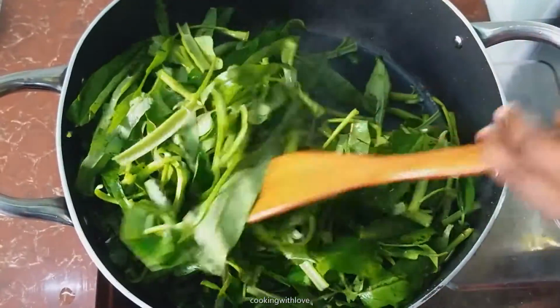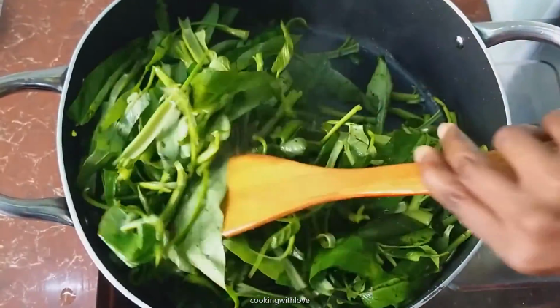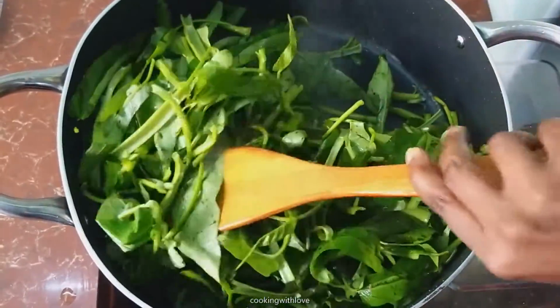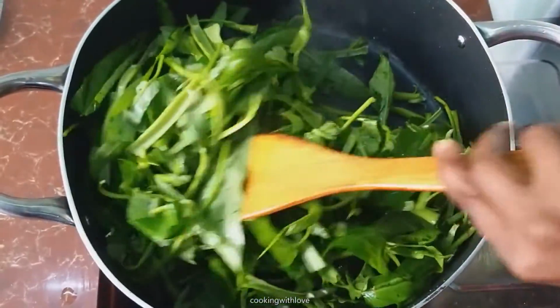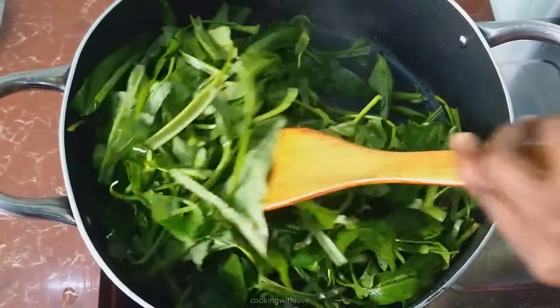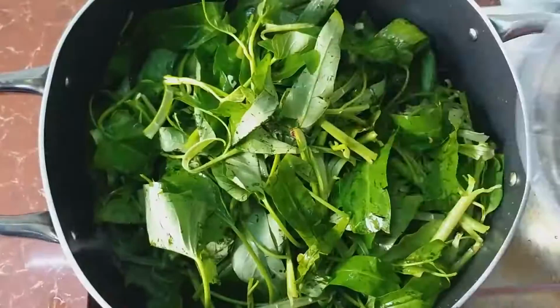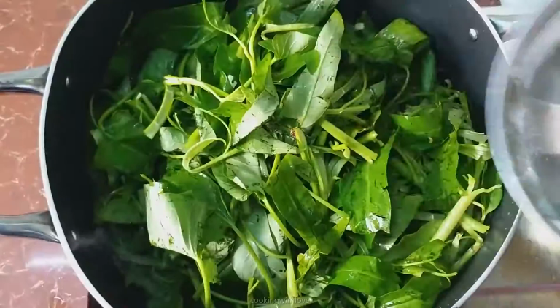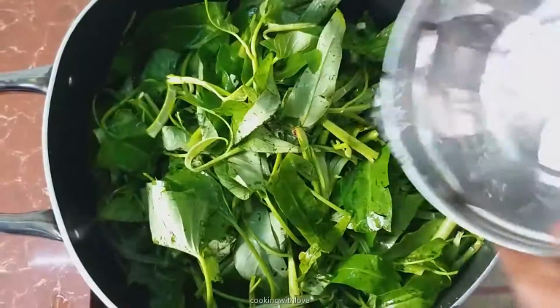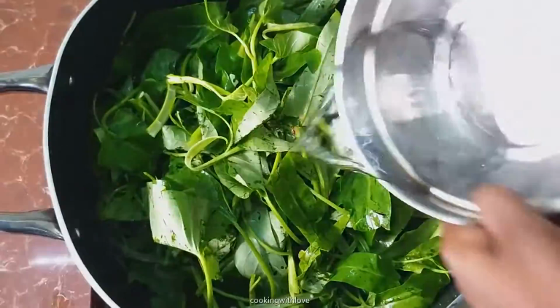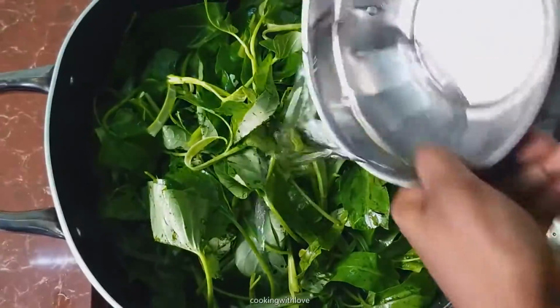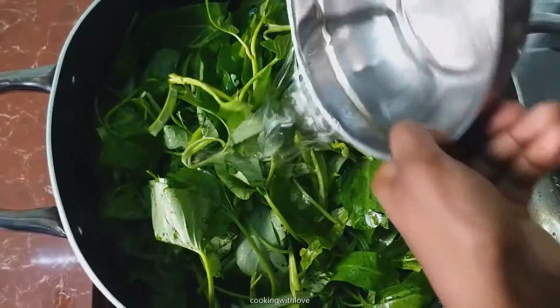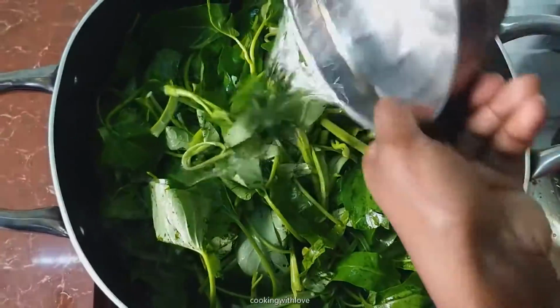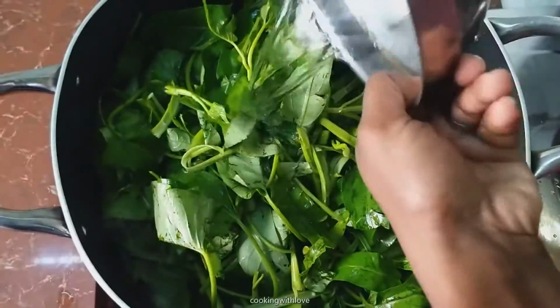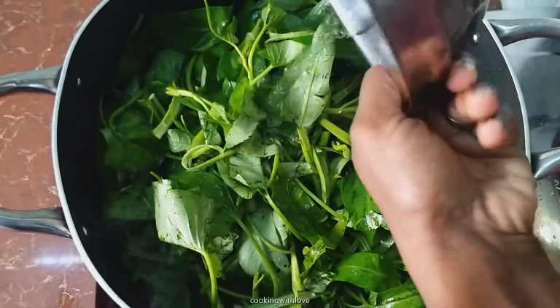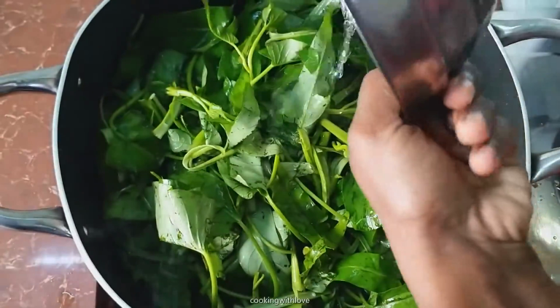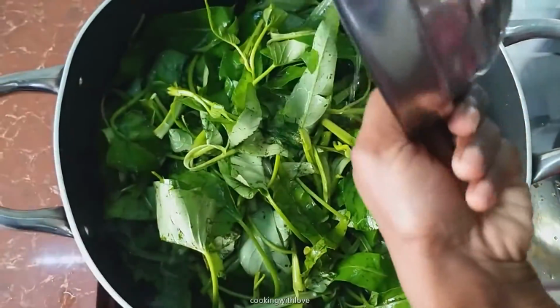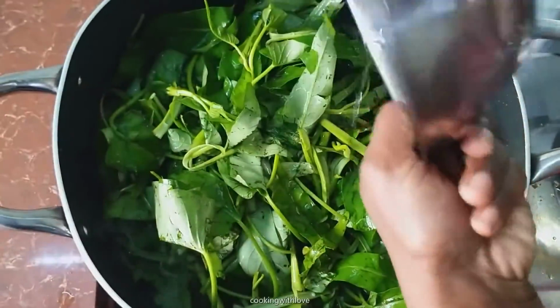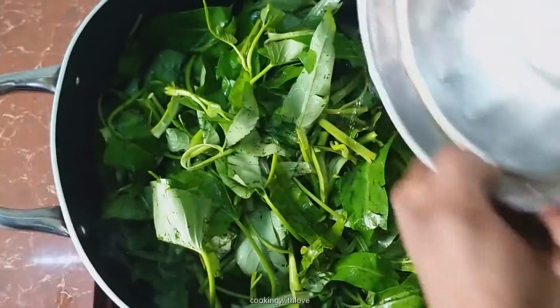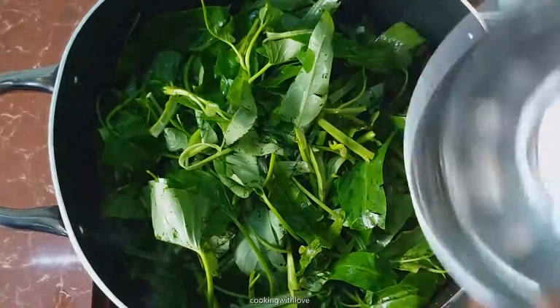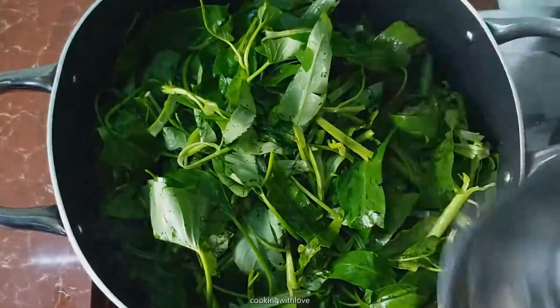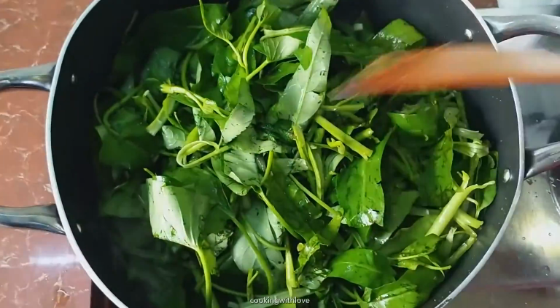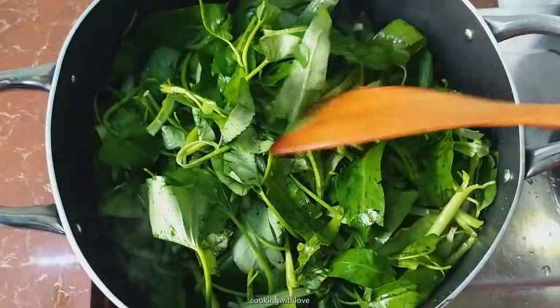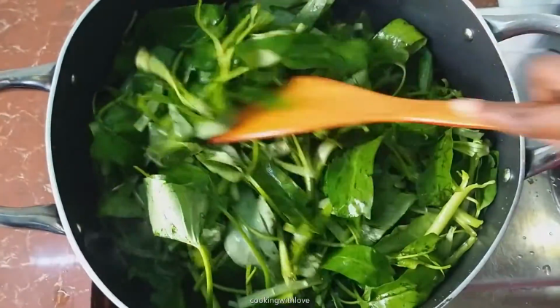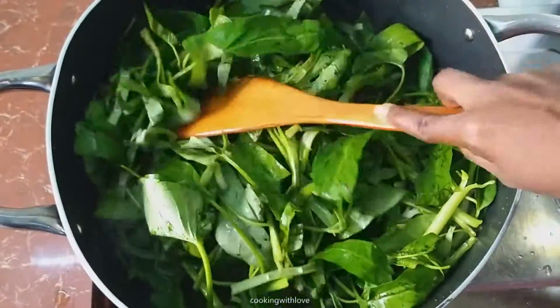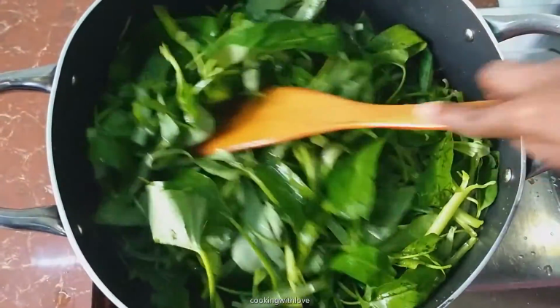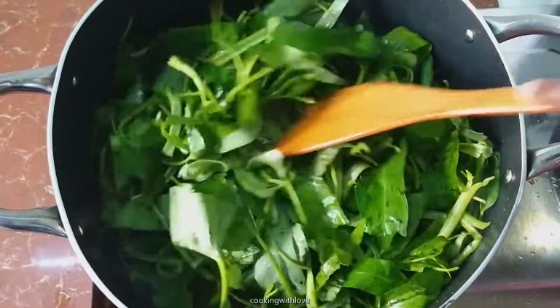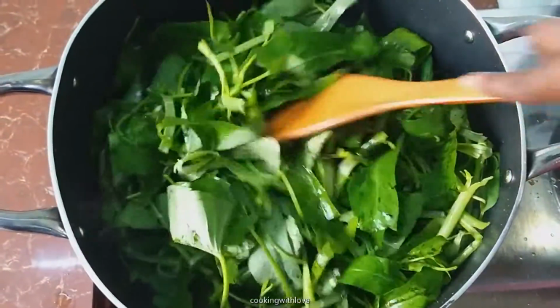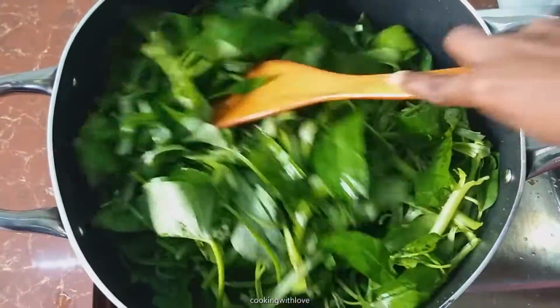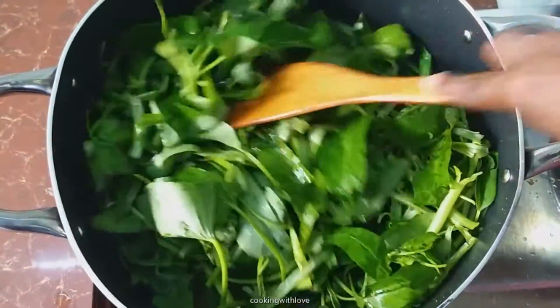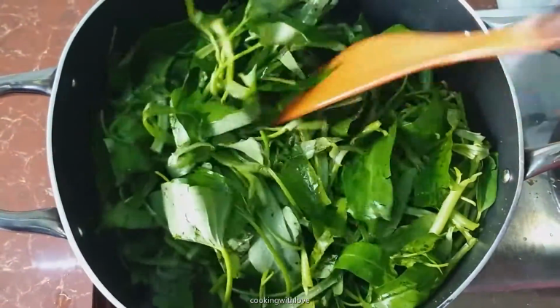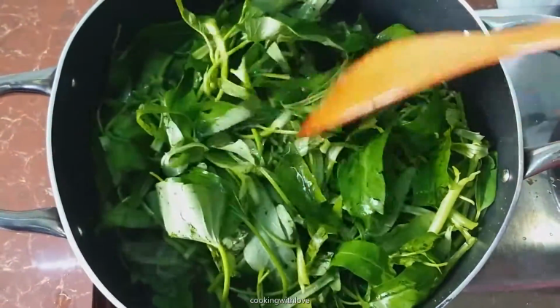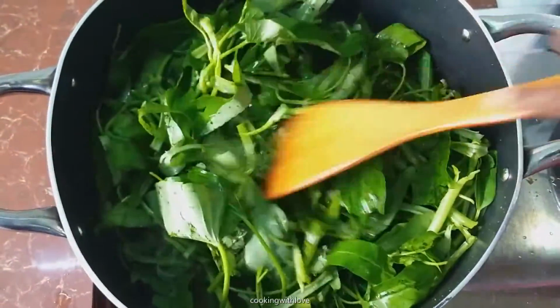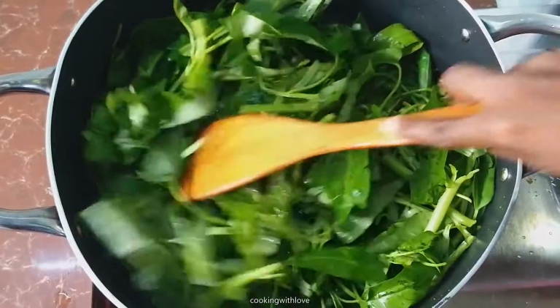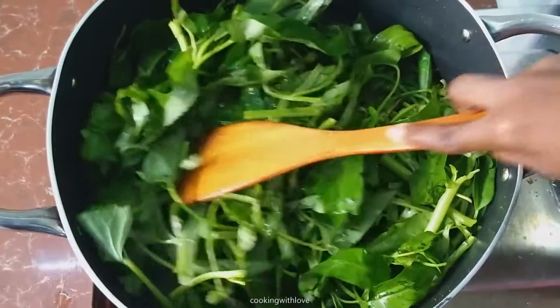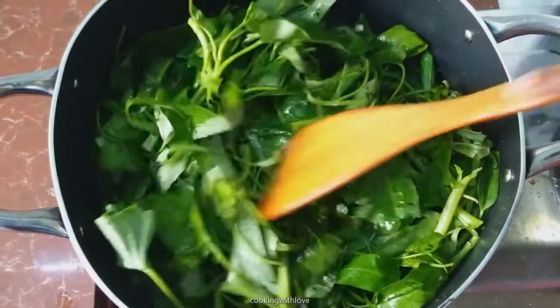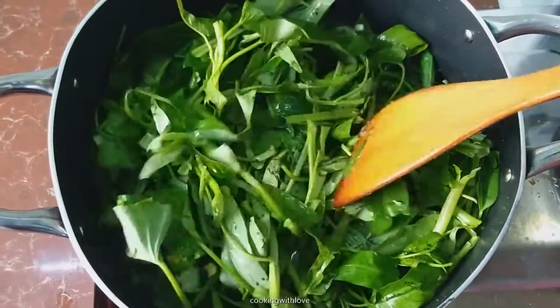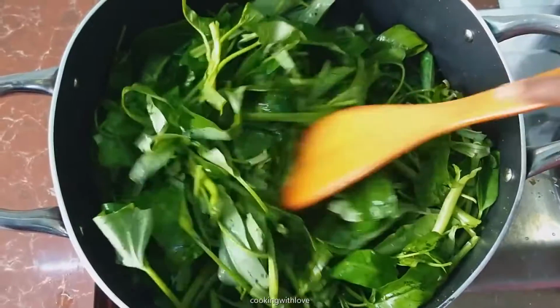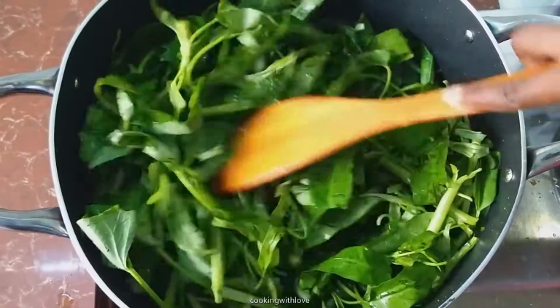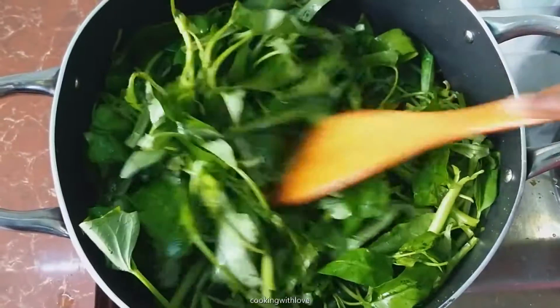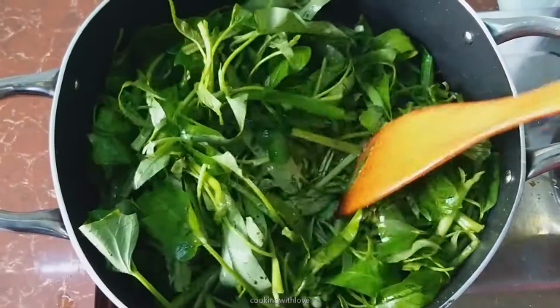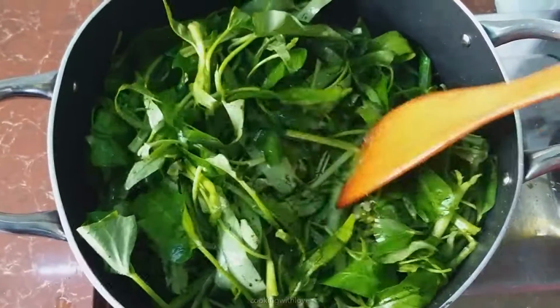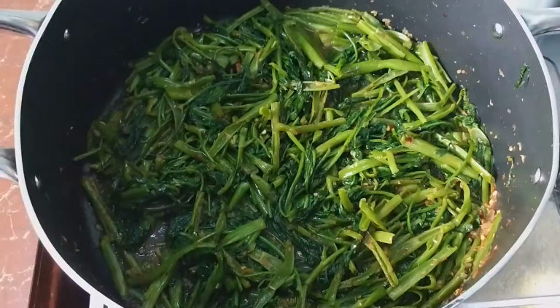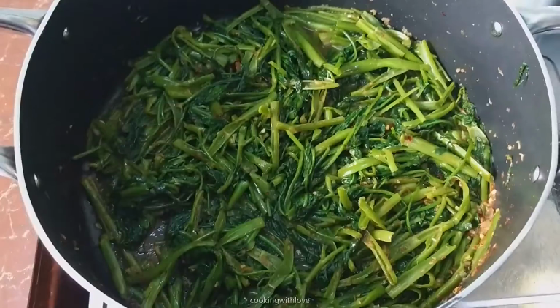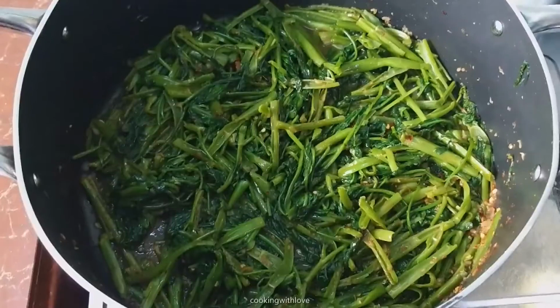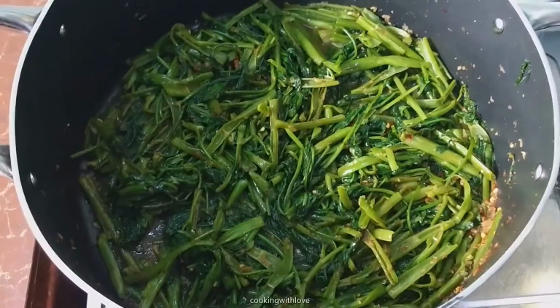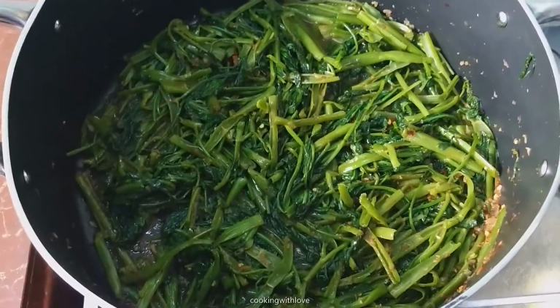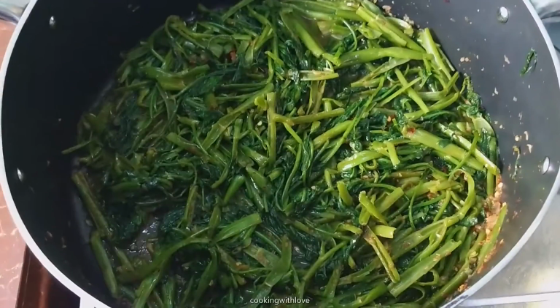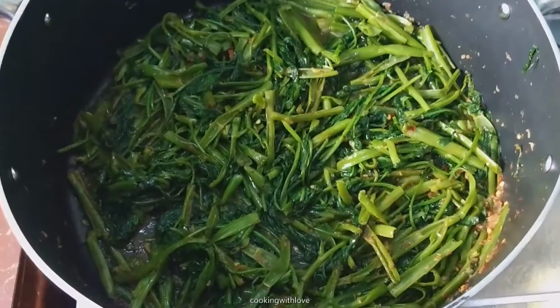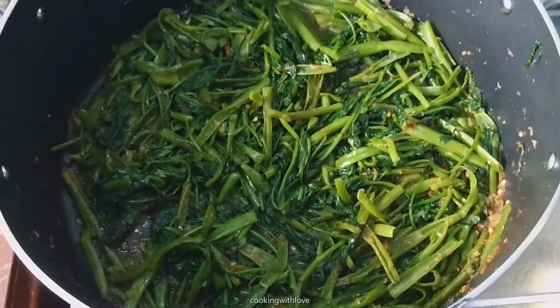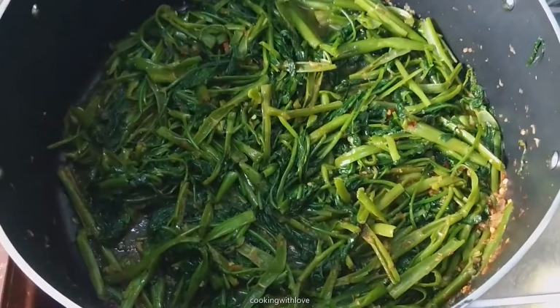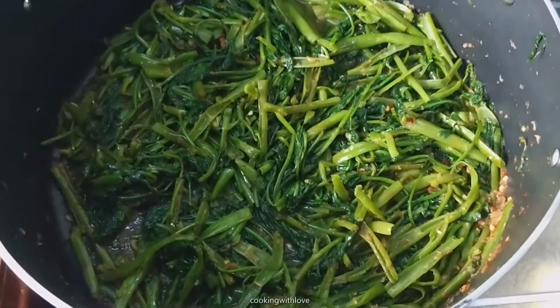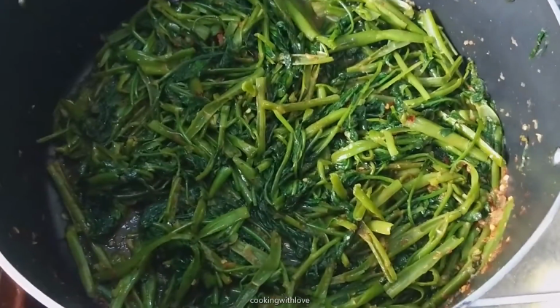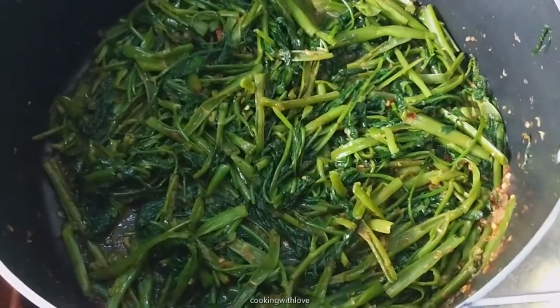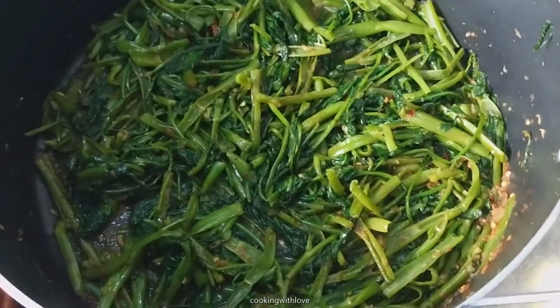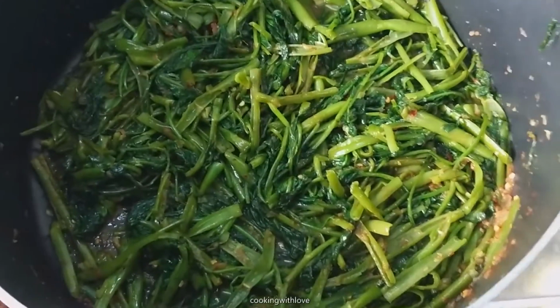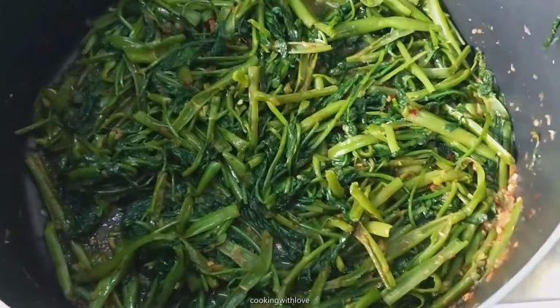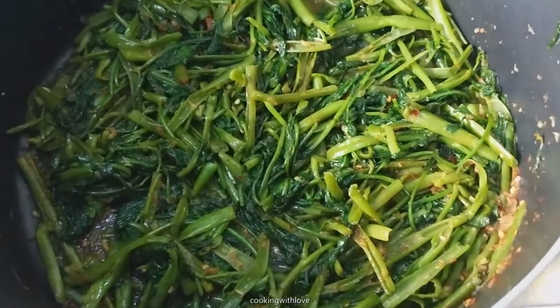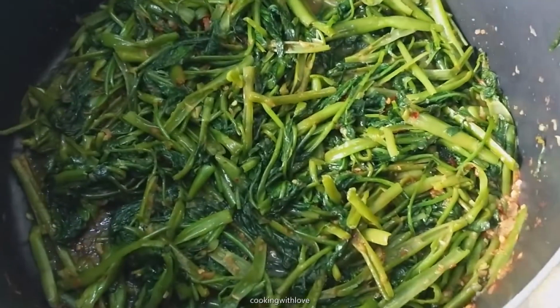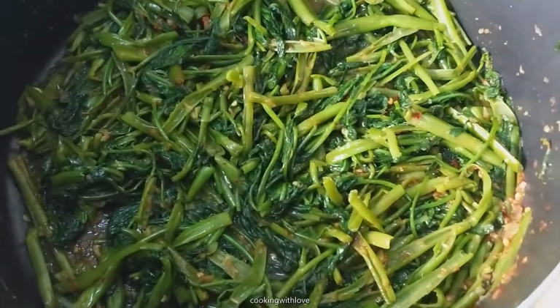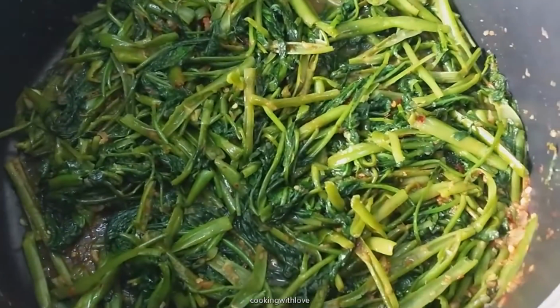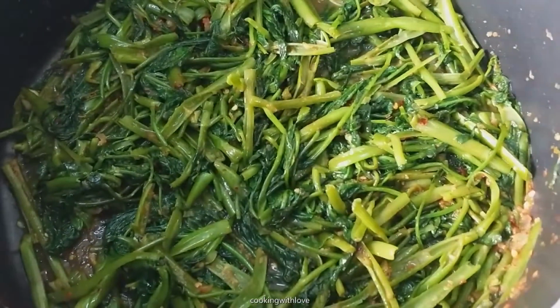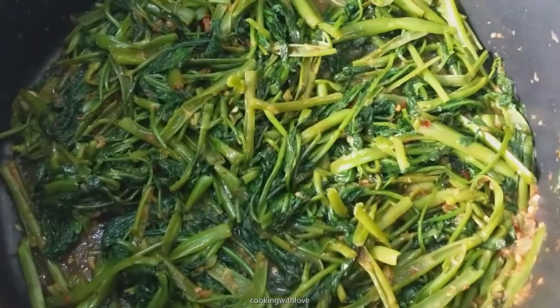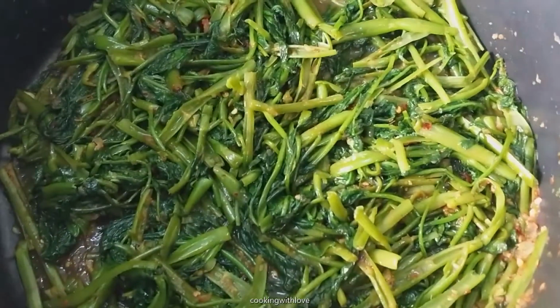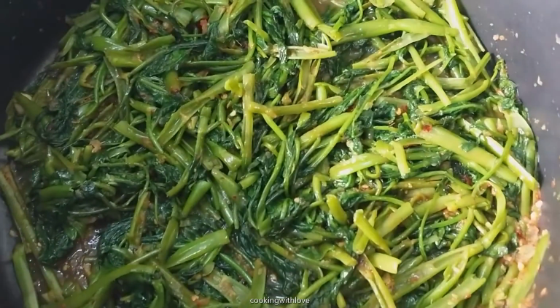Now add kangkong. Some water. A few minutes later it's done.